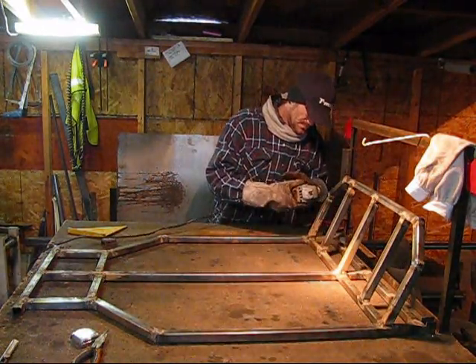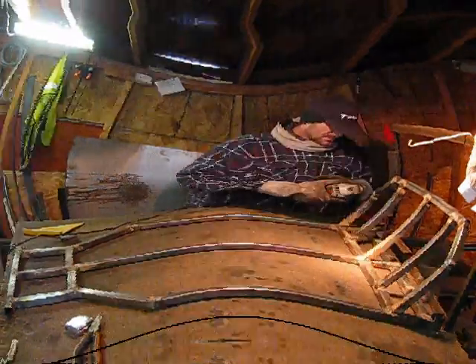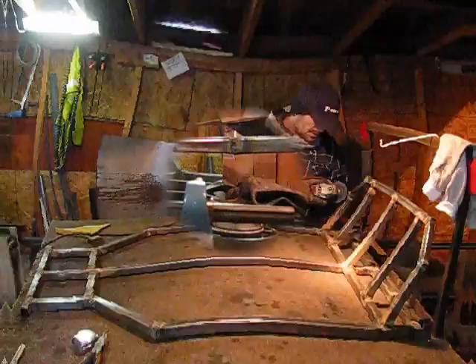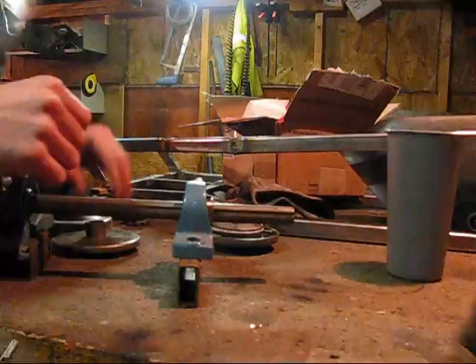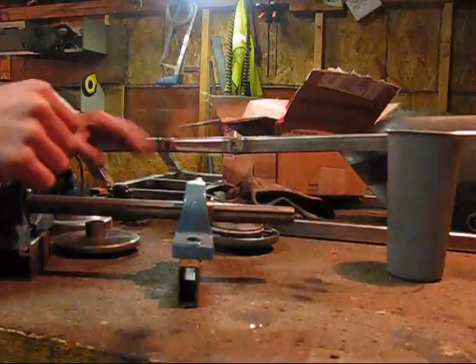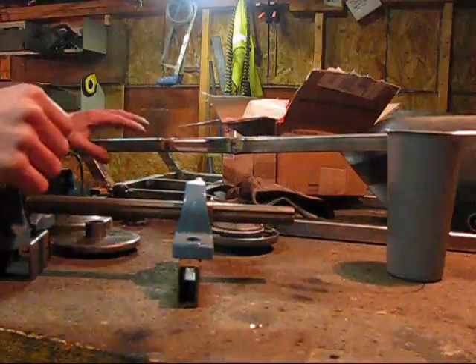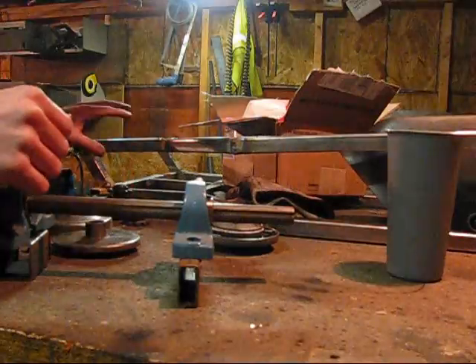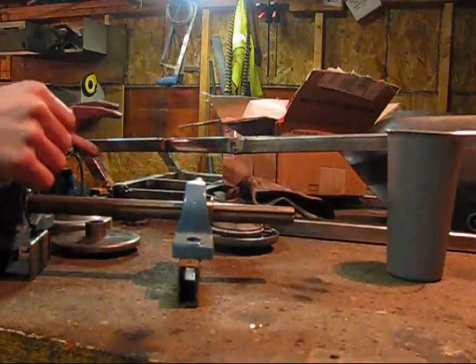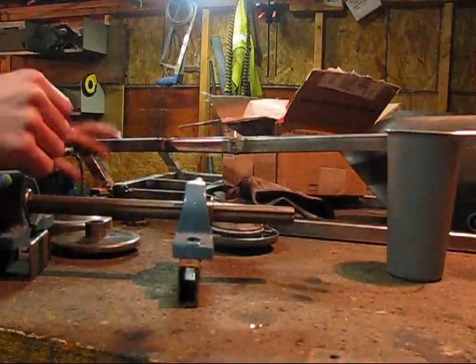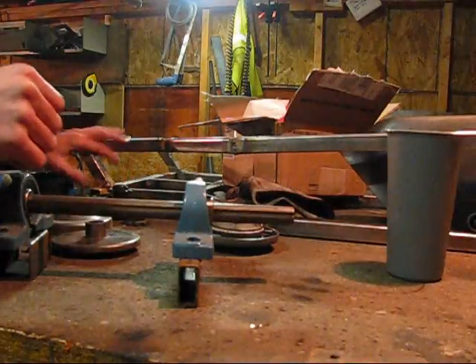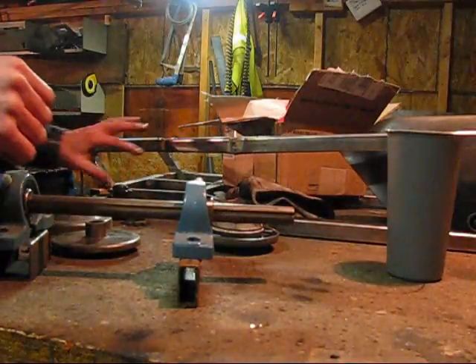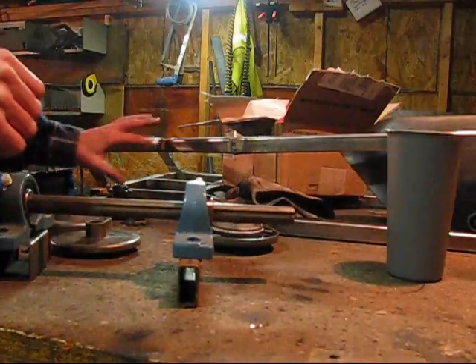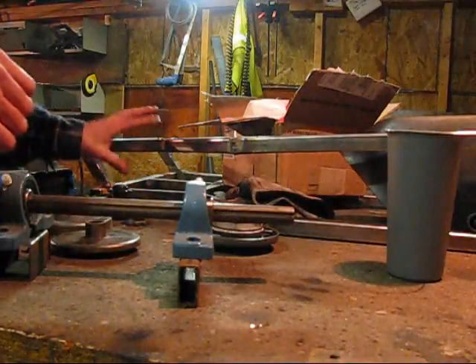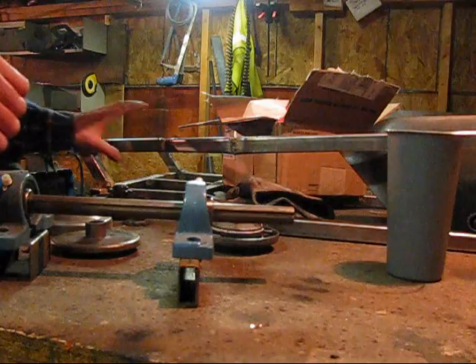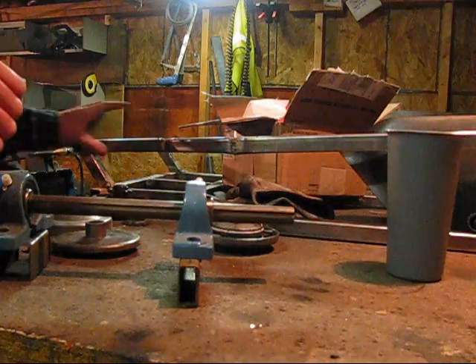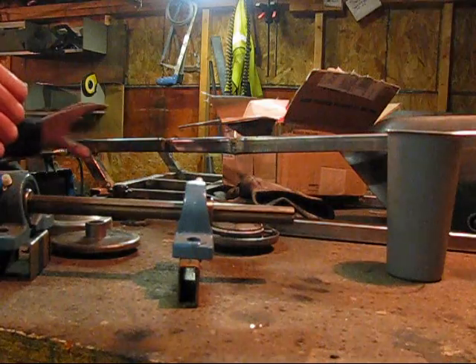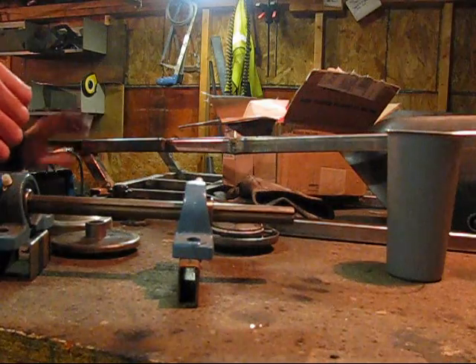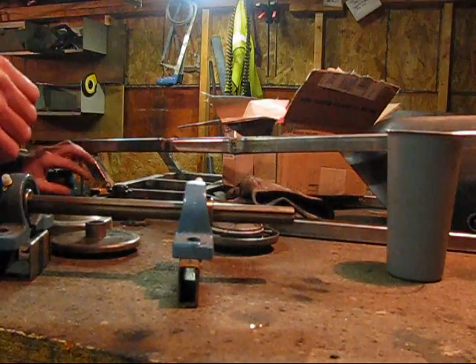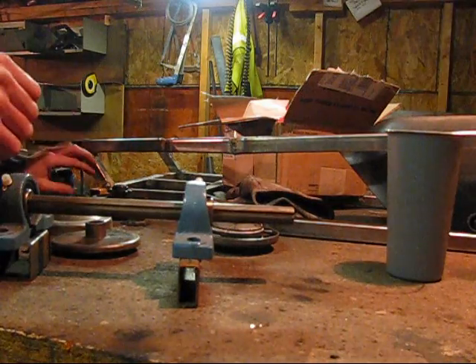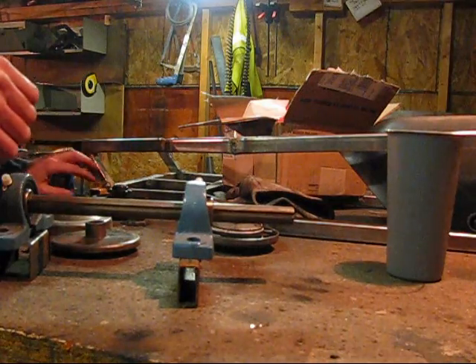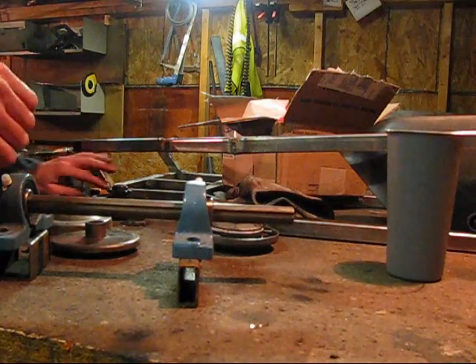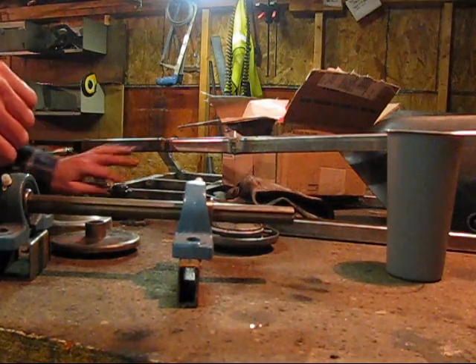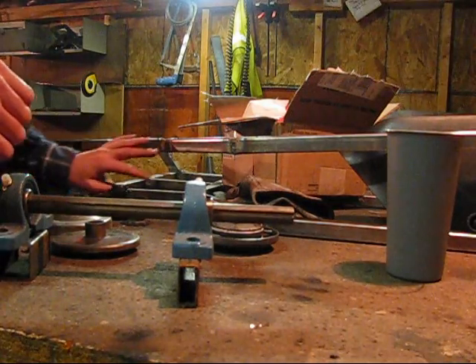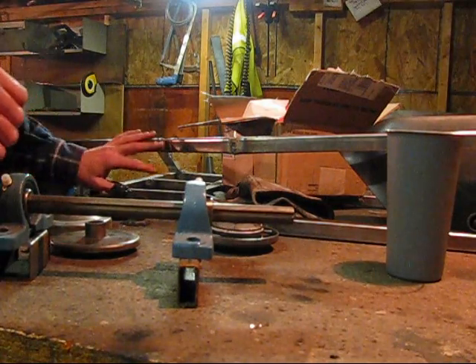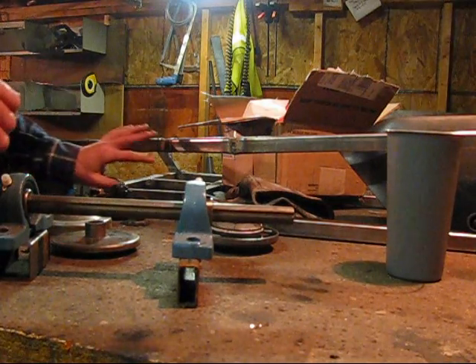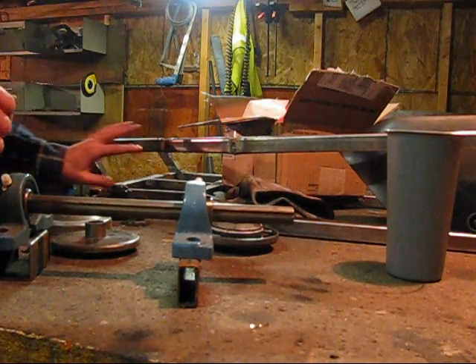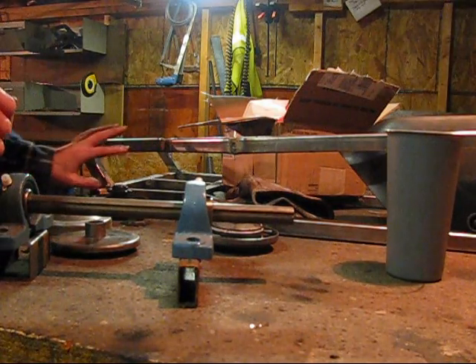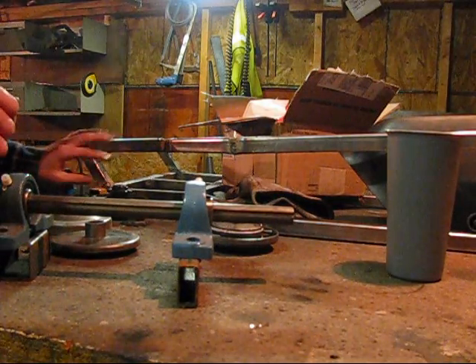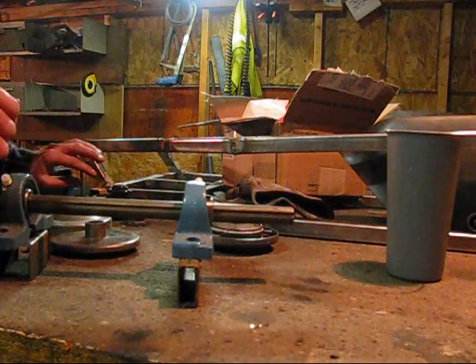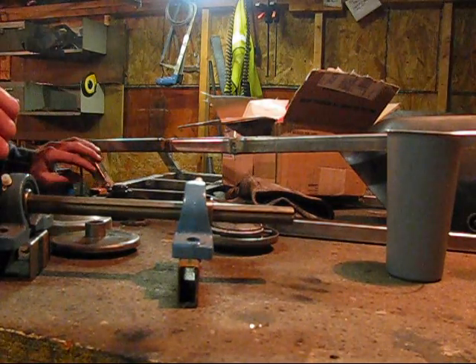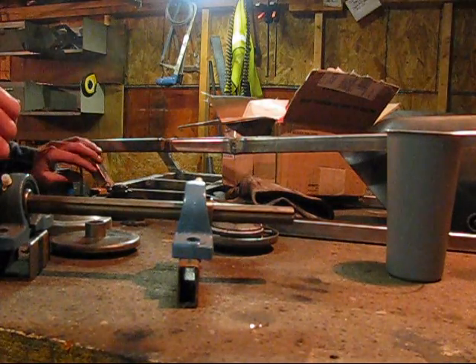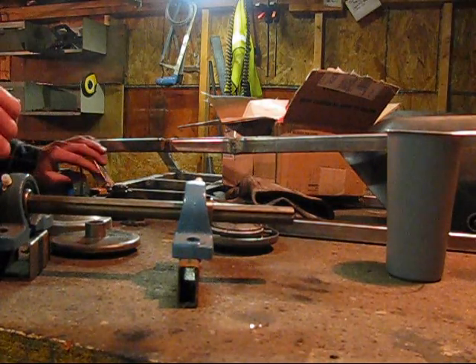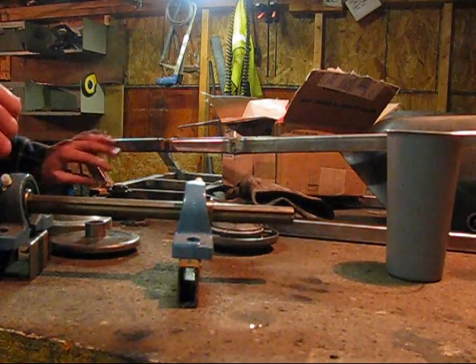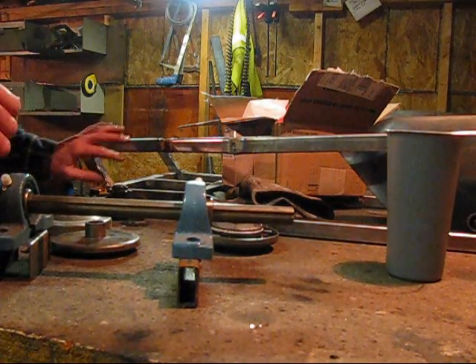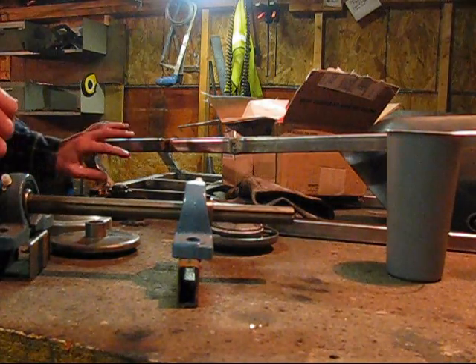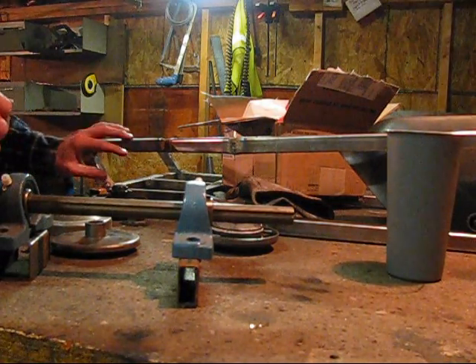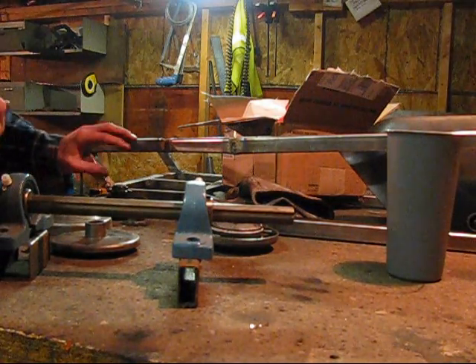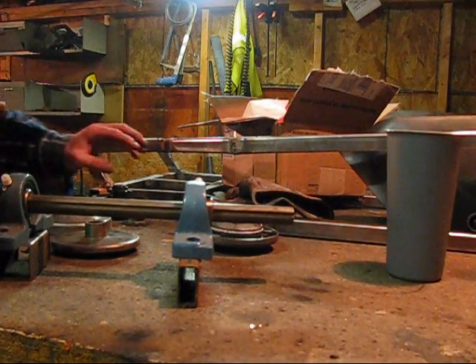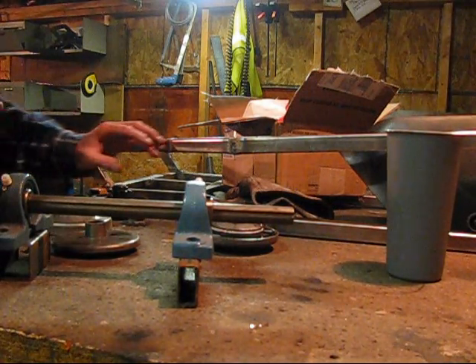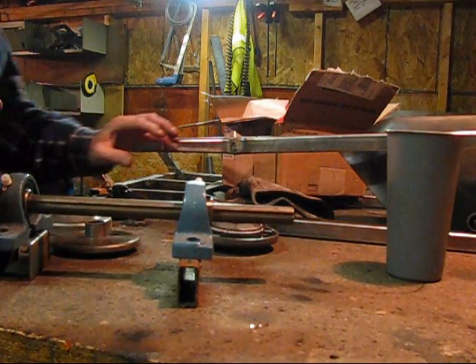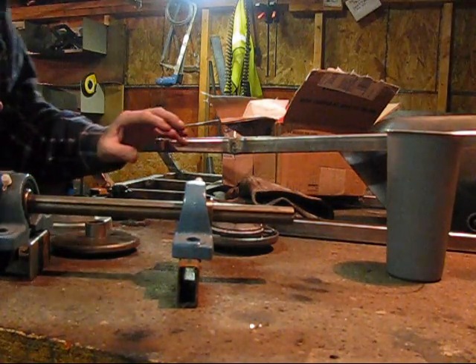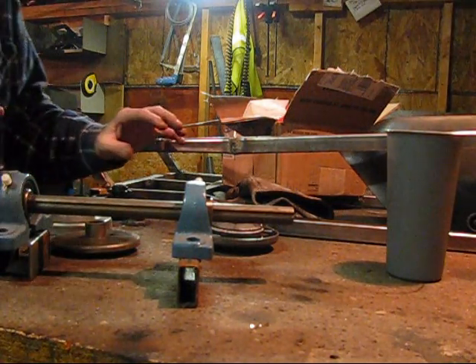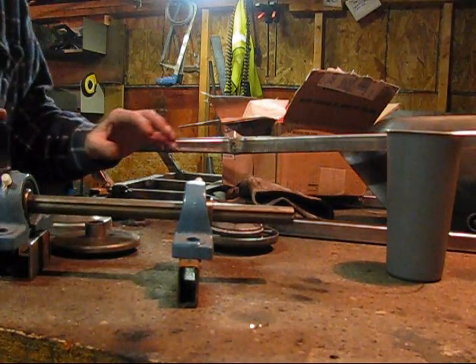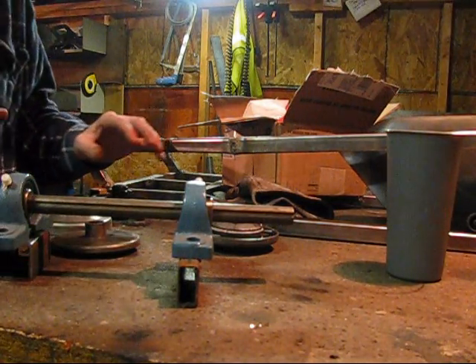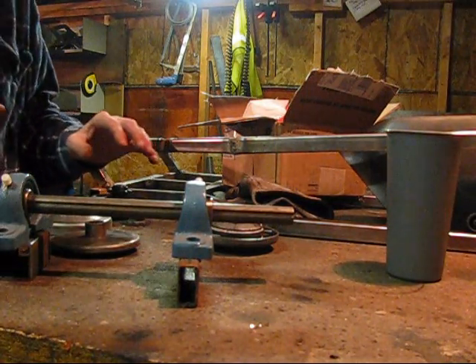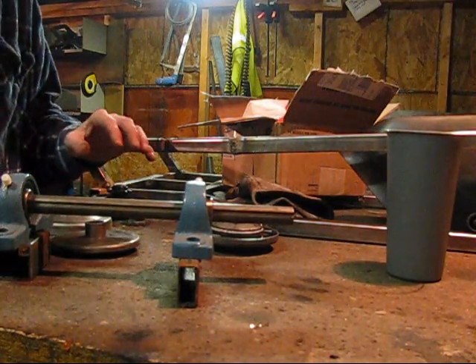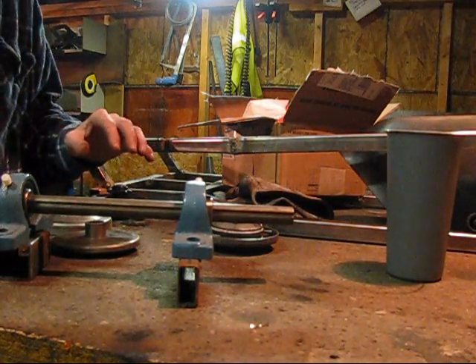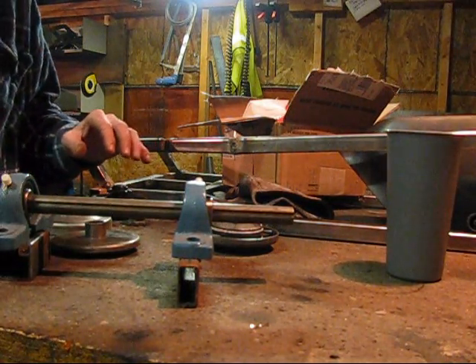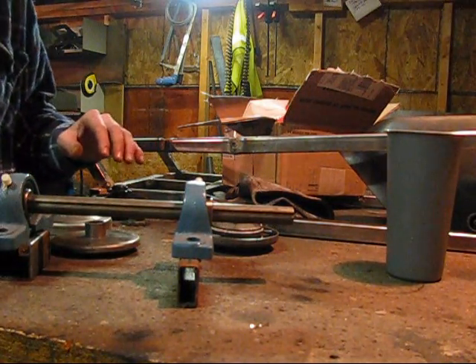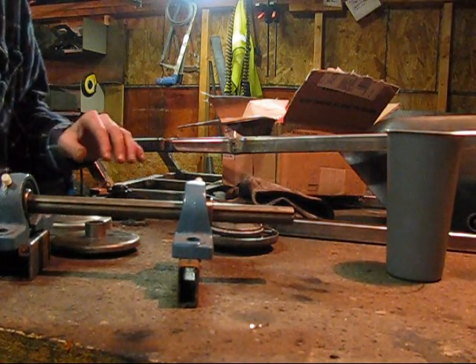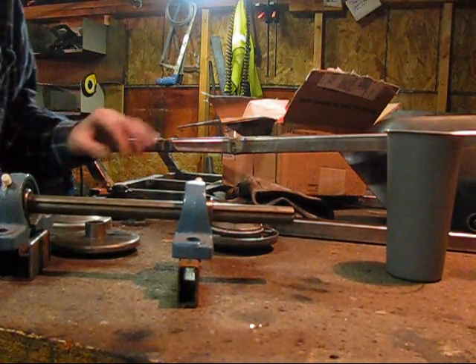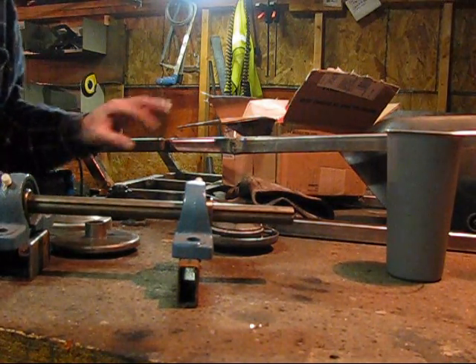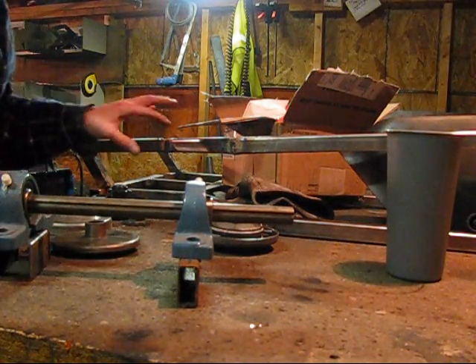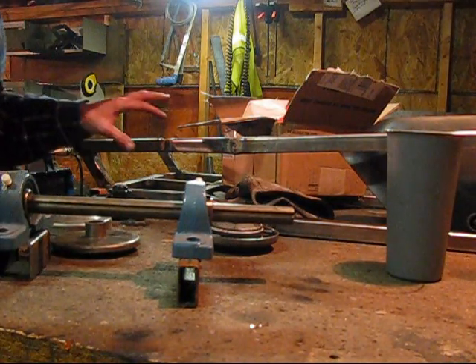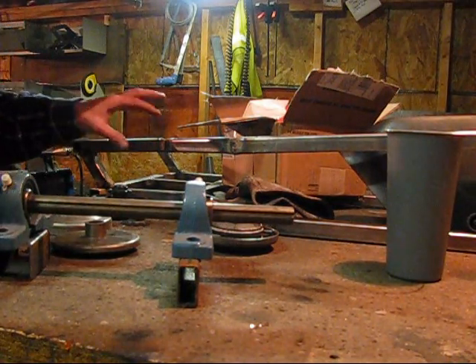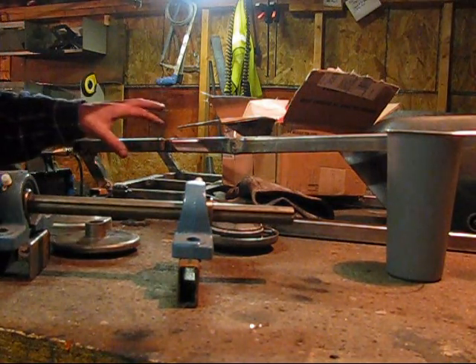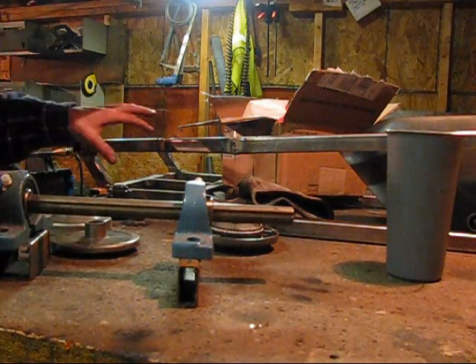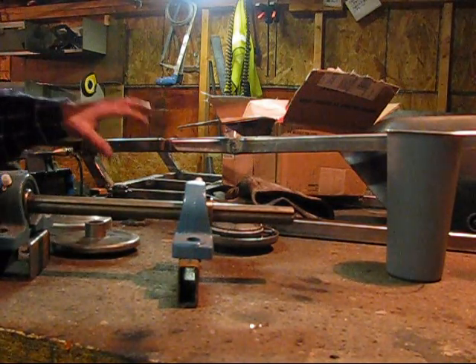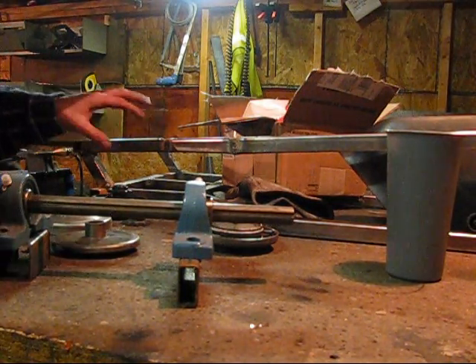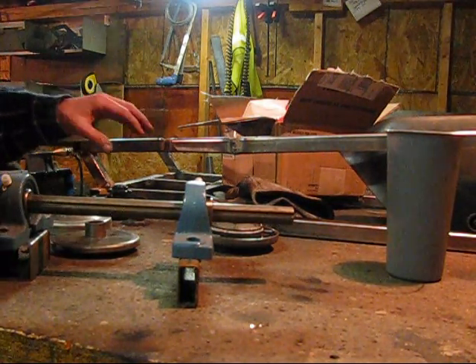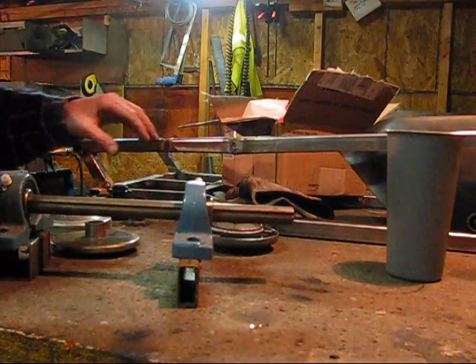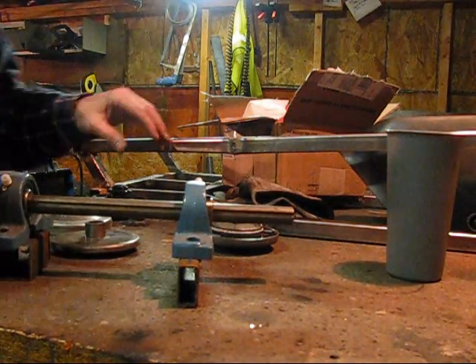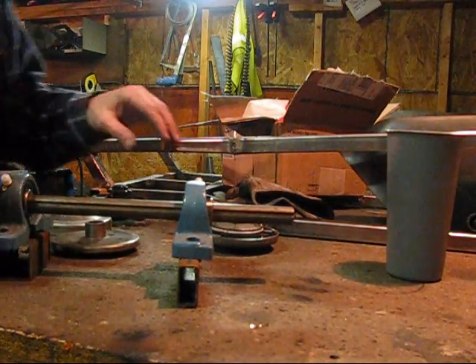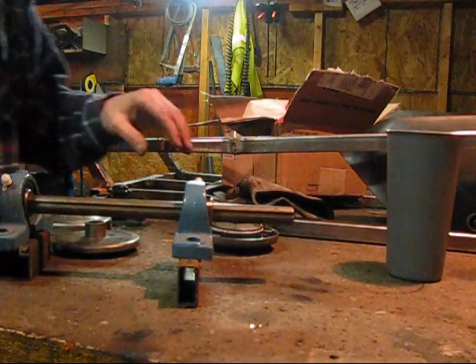I just got done welding the front portion here on and I'm letting it cool now.